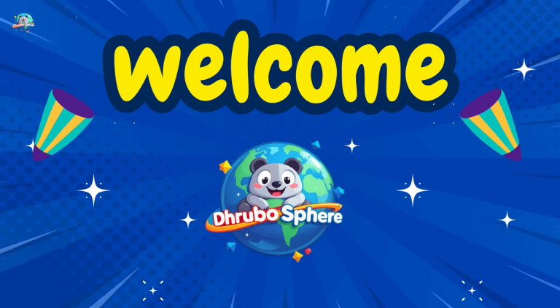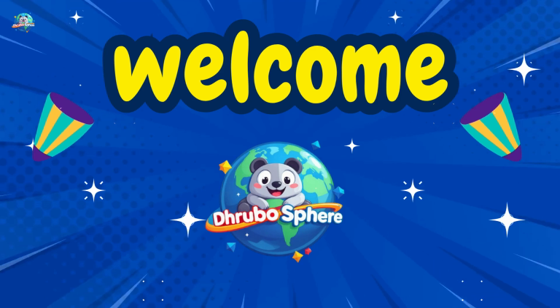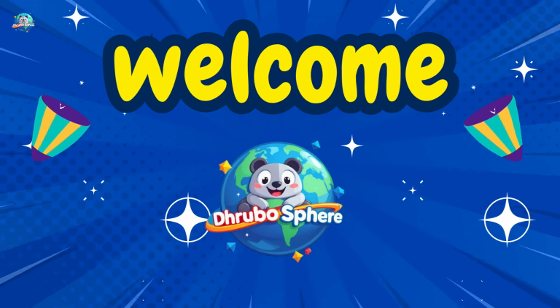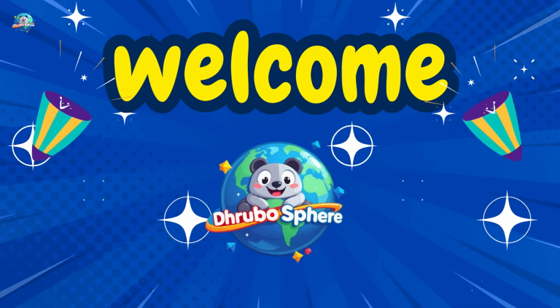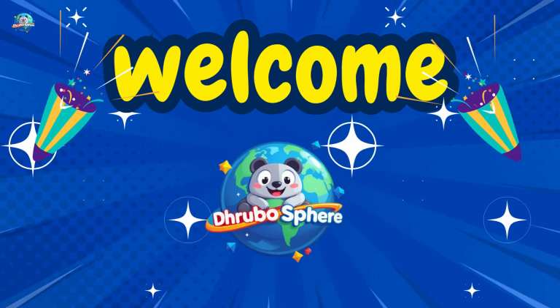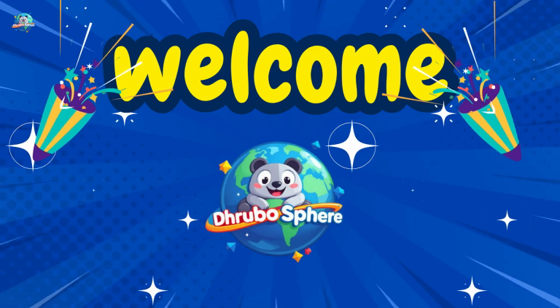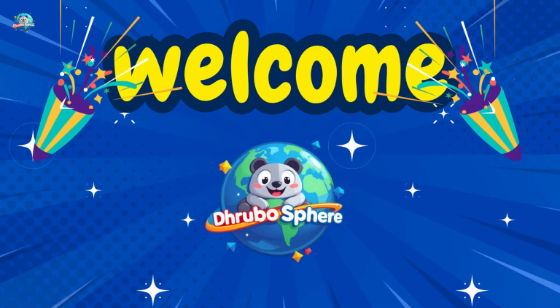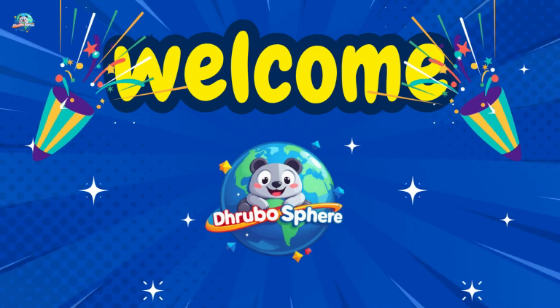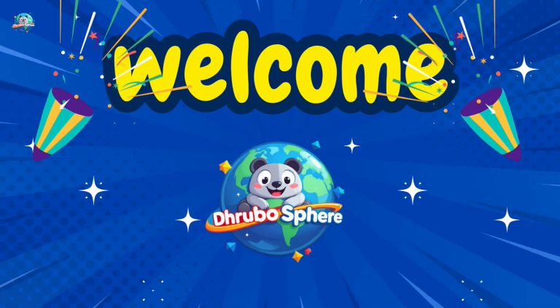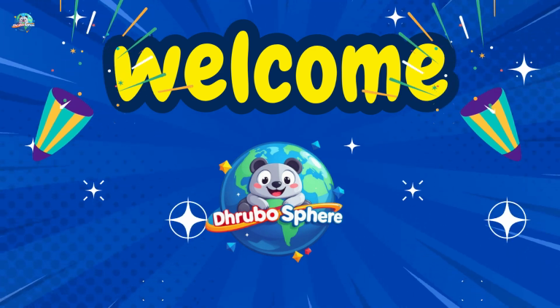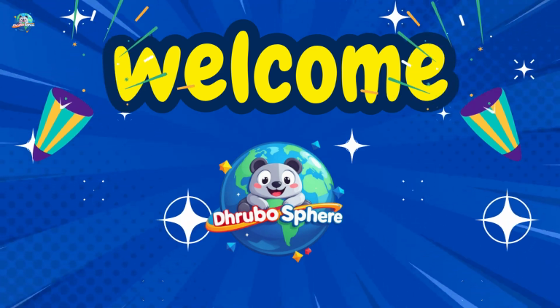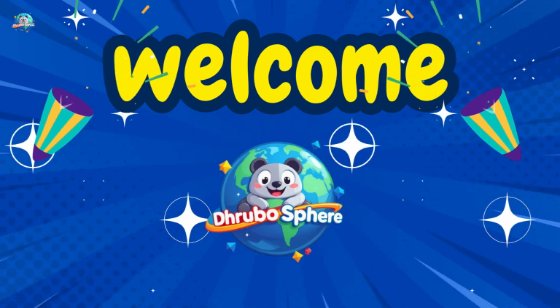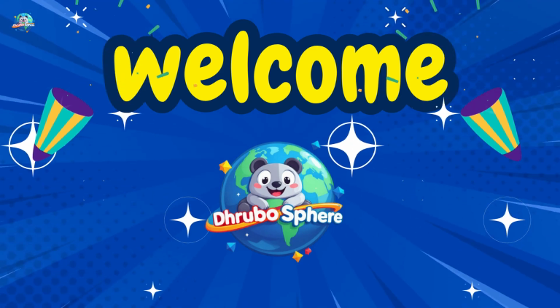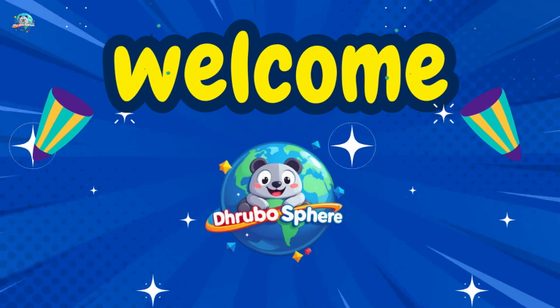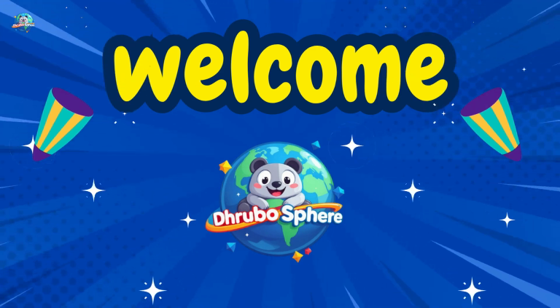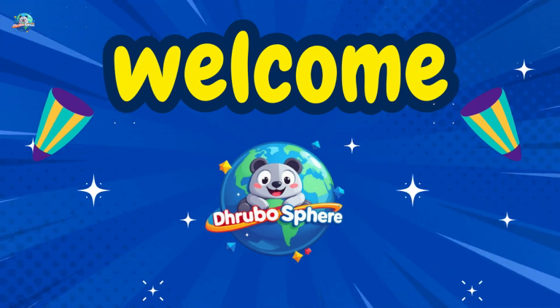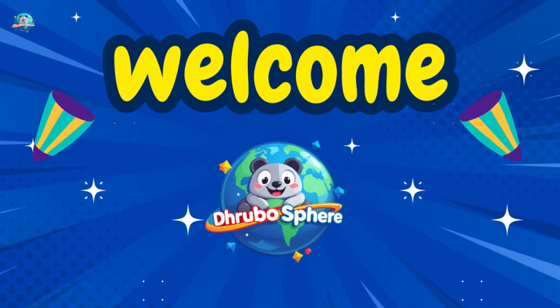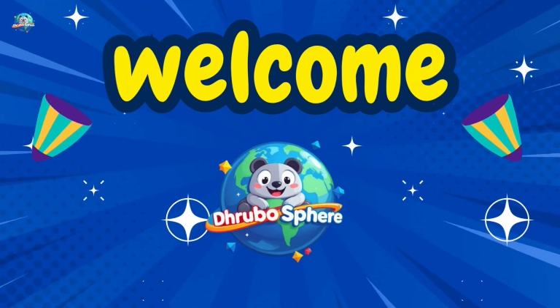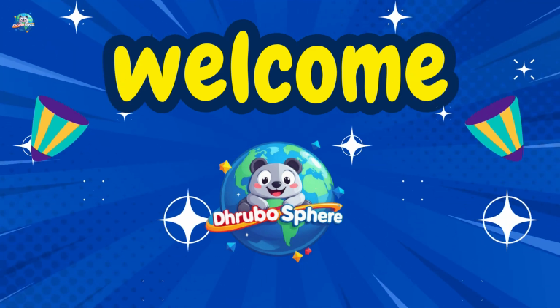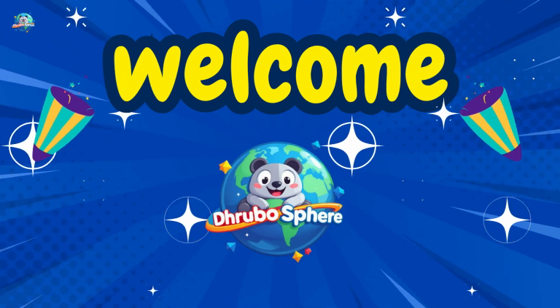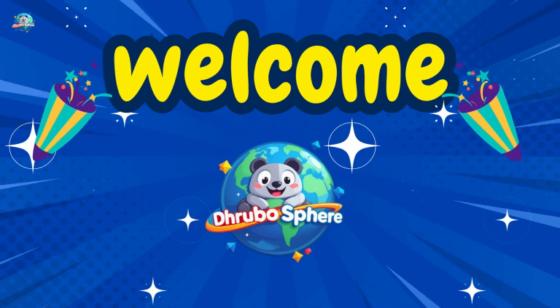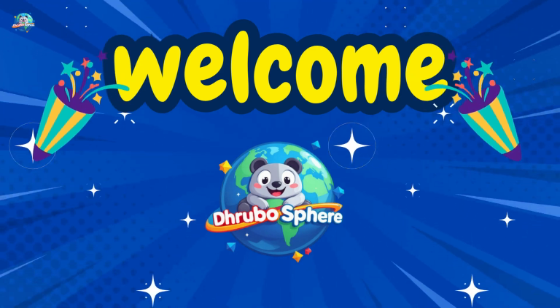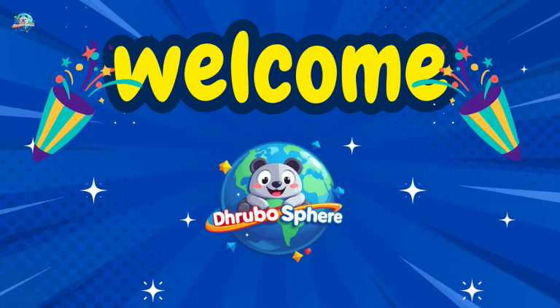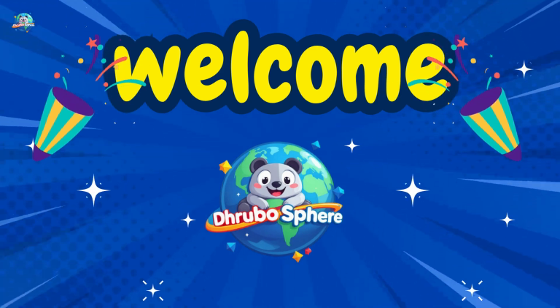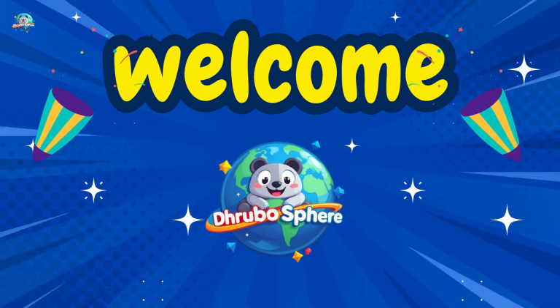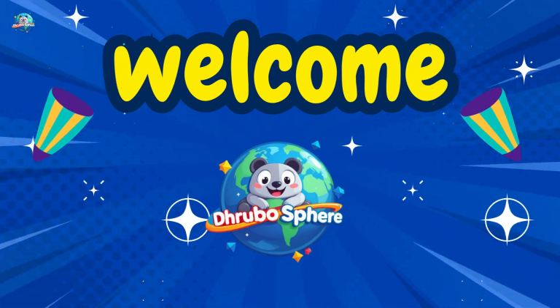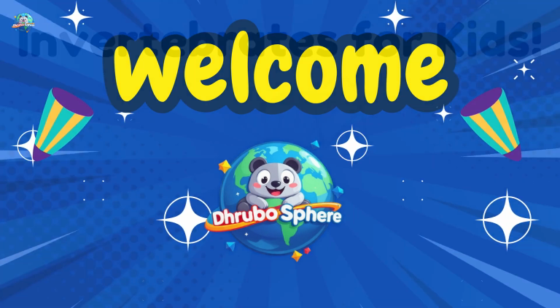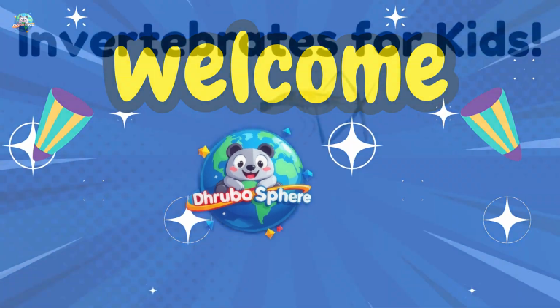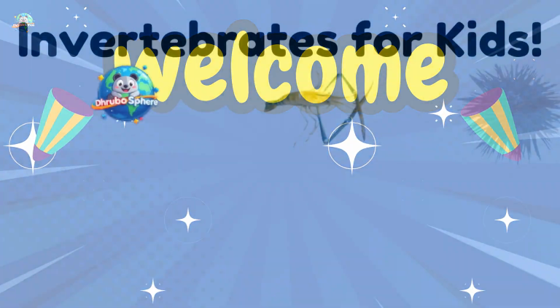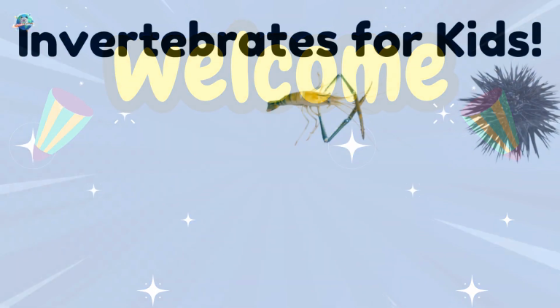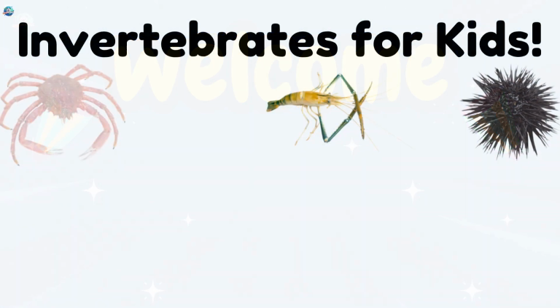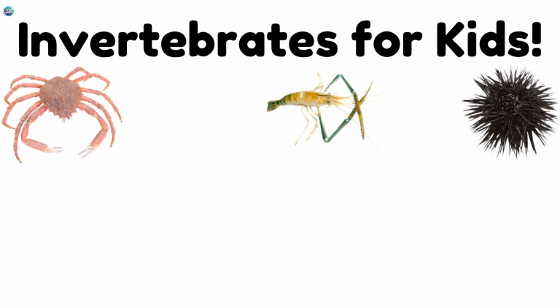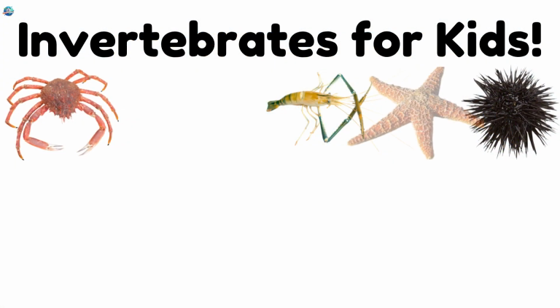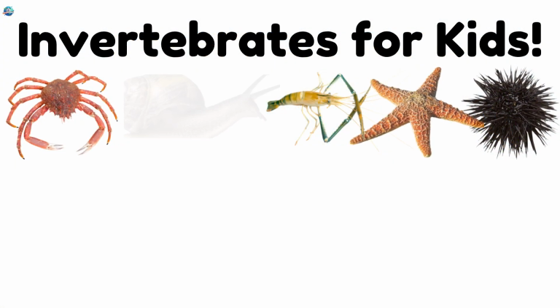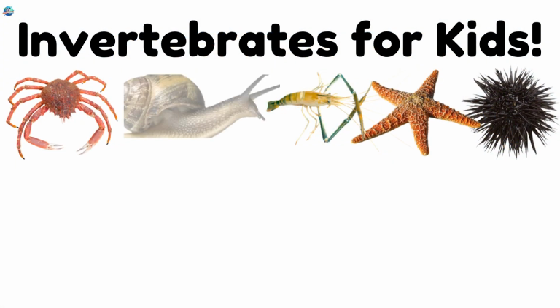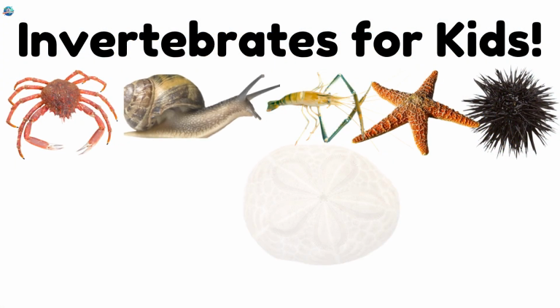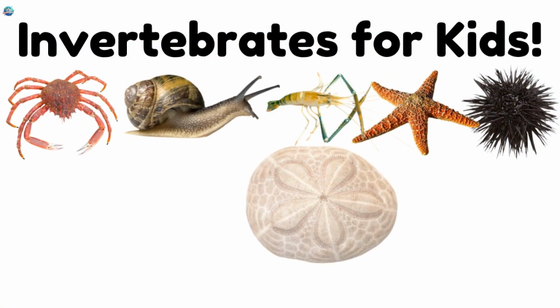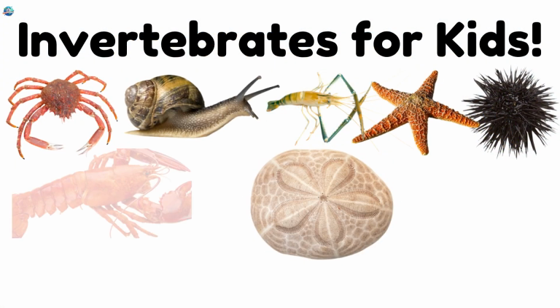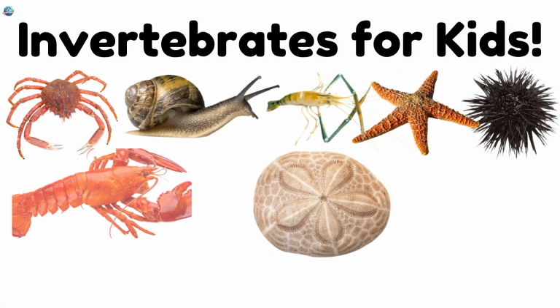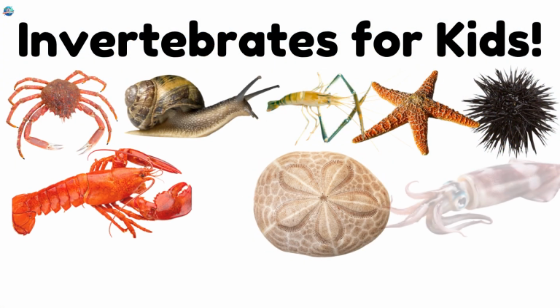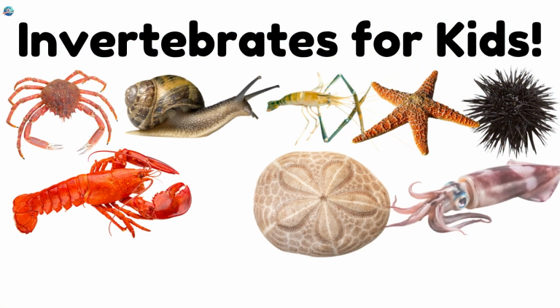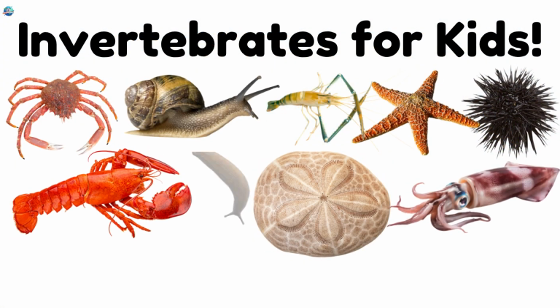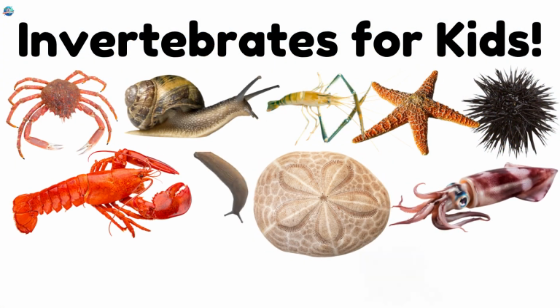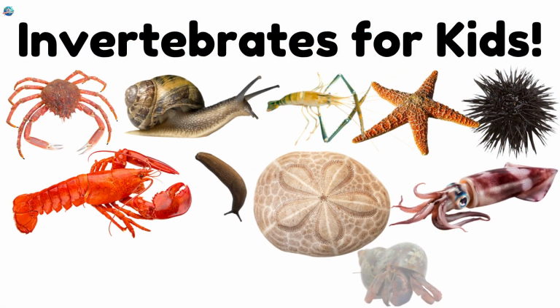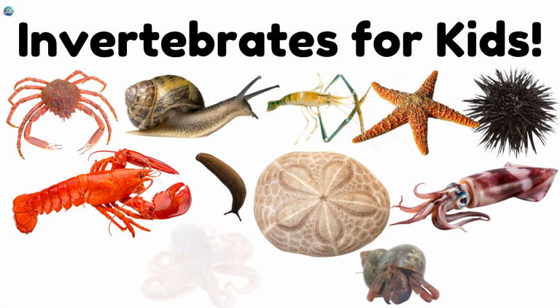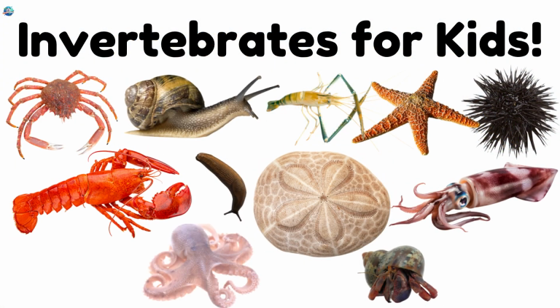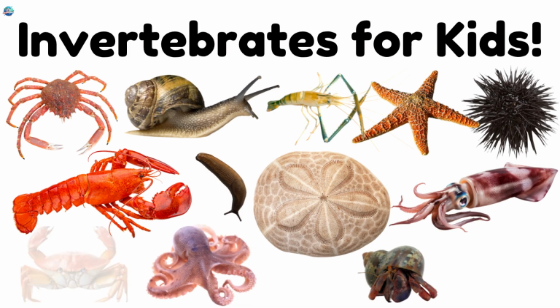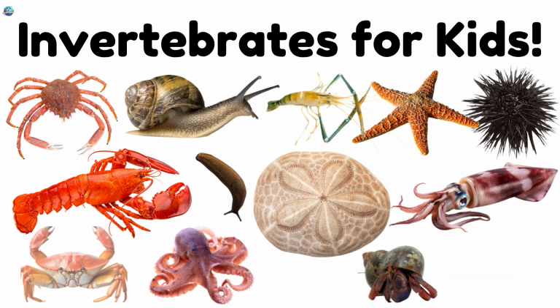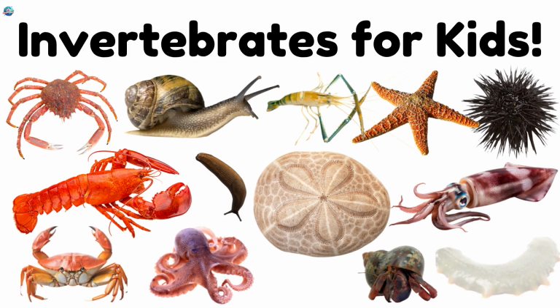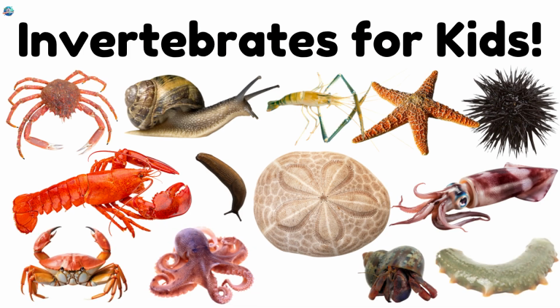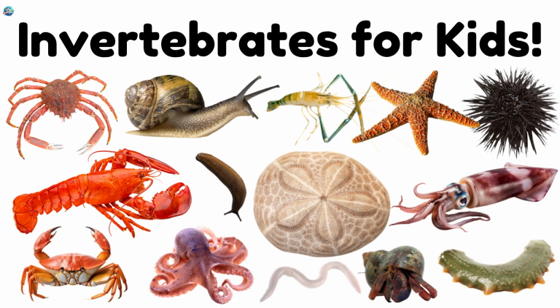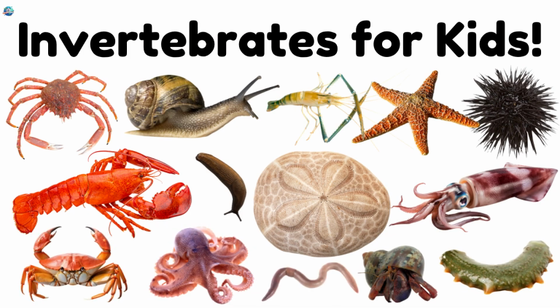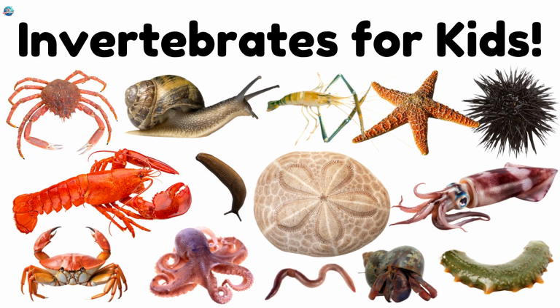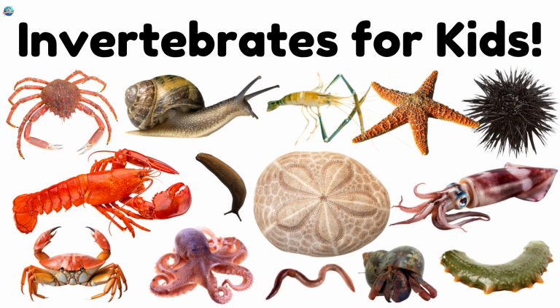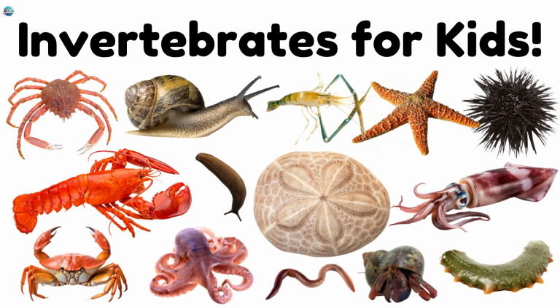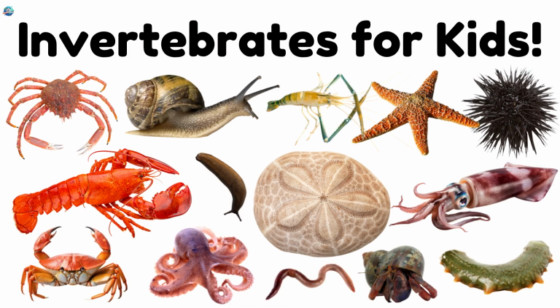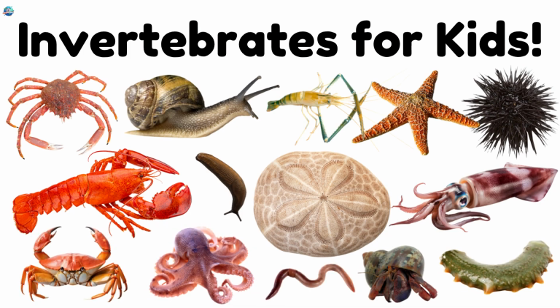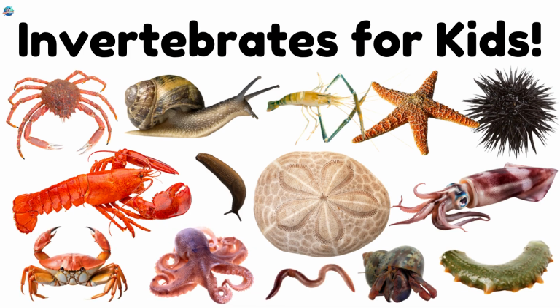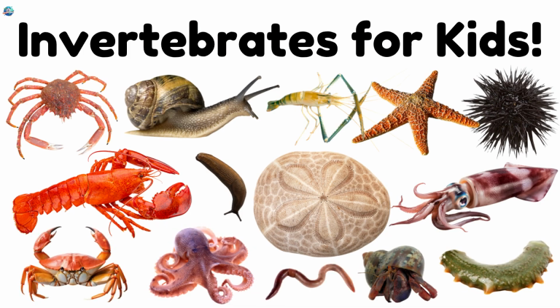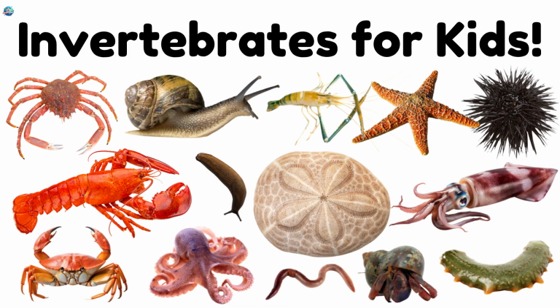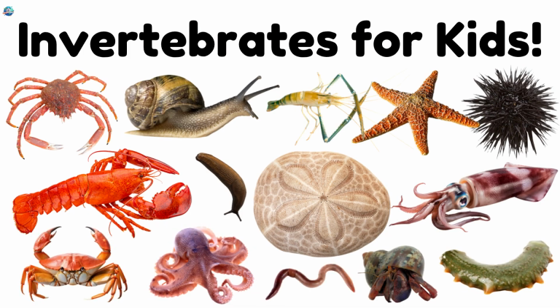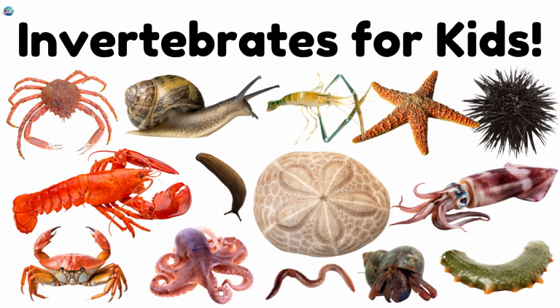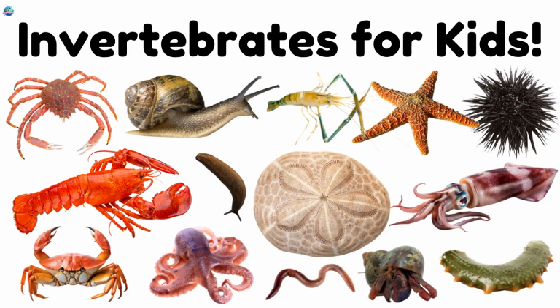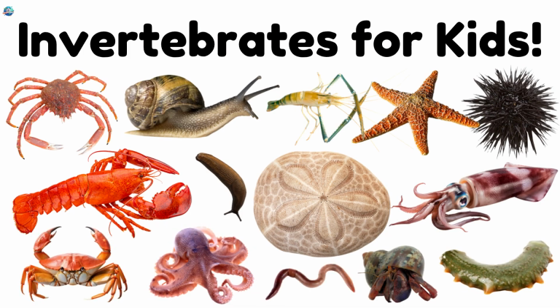Welcome to Drubosphere. Today, we'll learn about invertebrates, animals without bones.